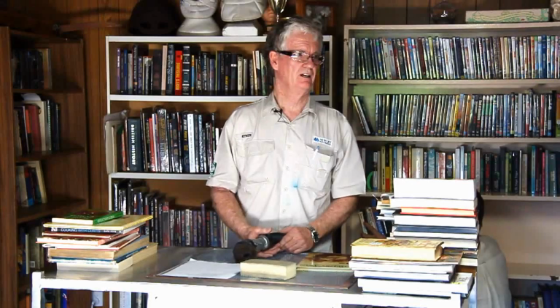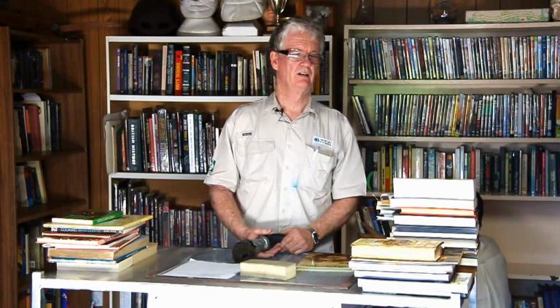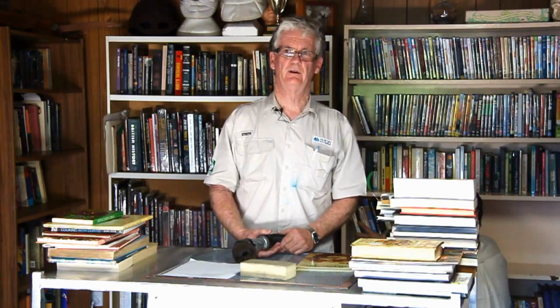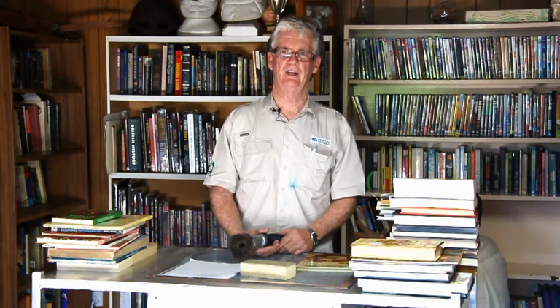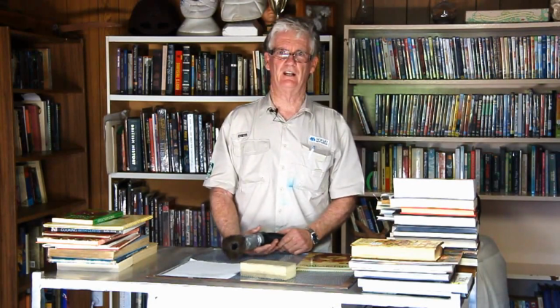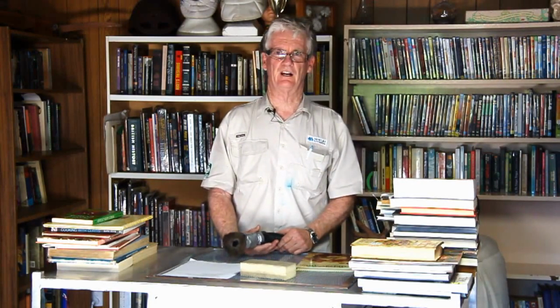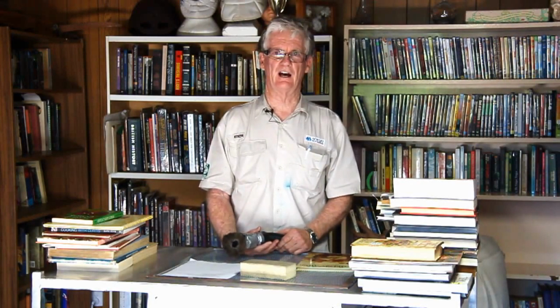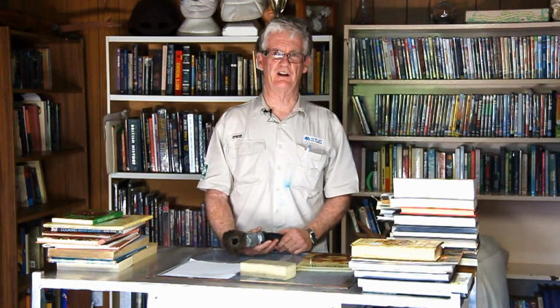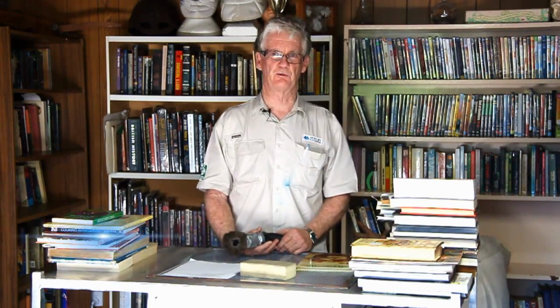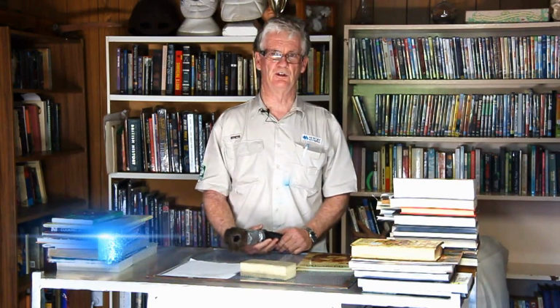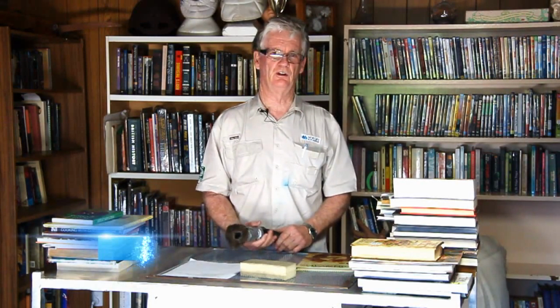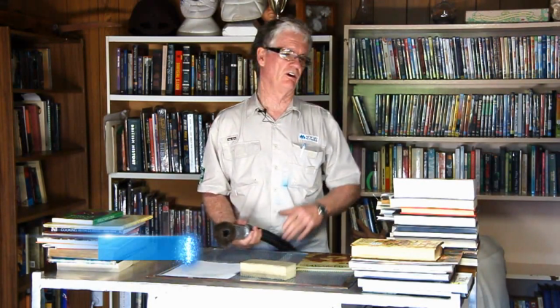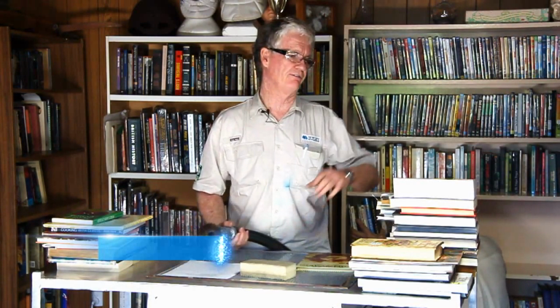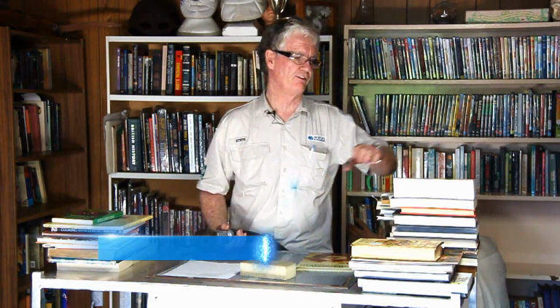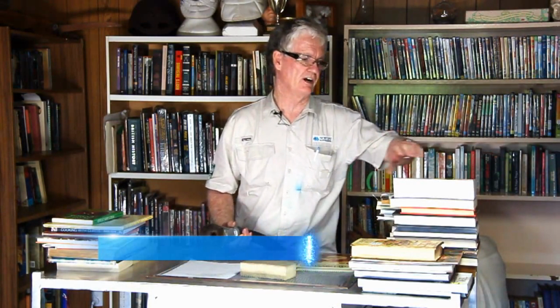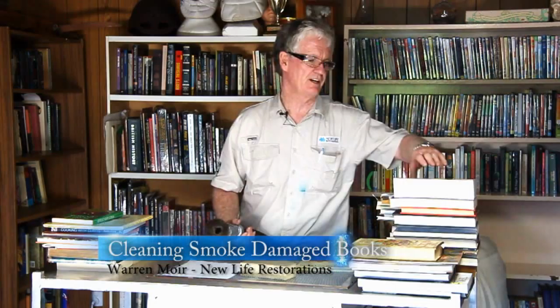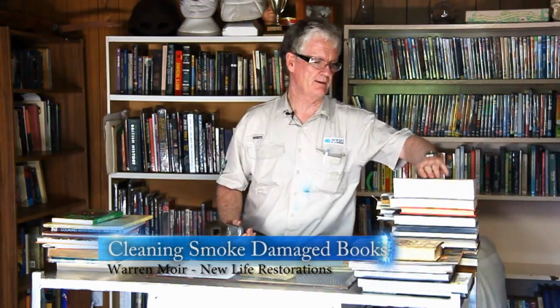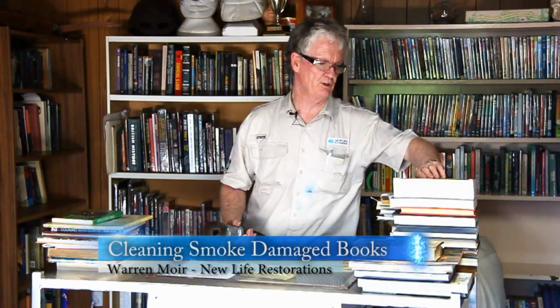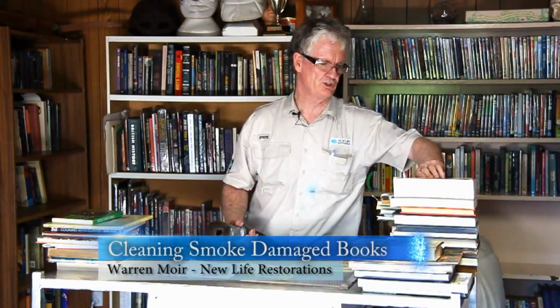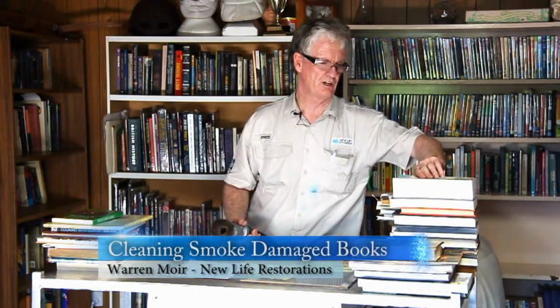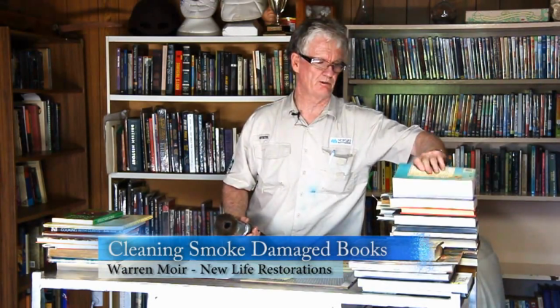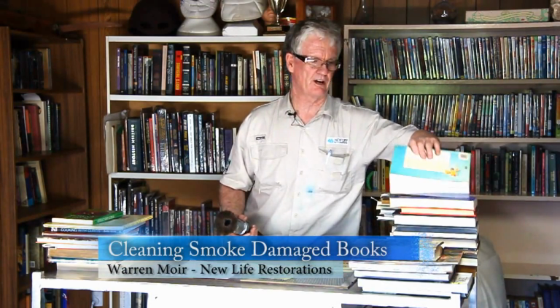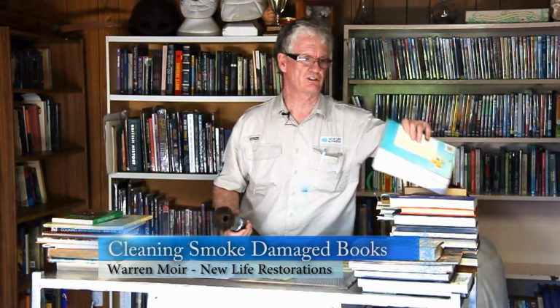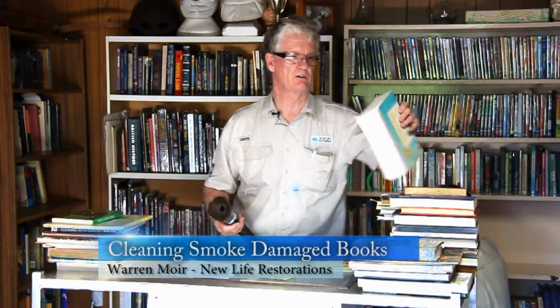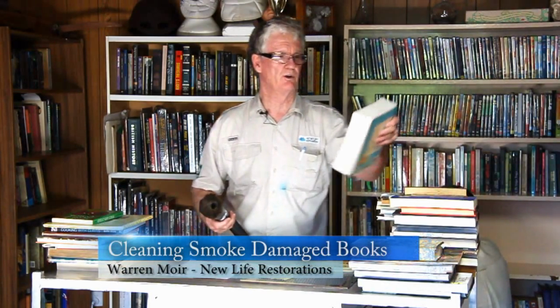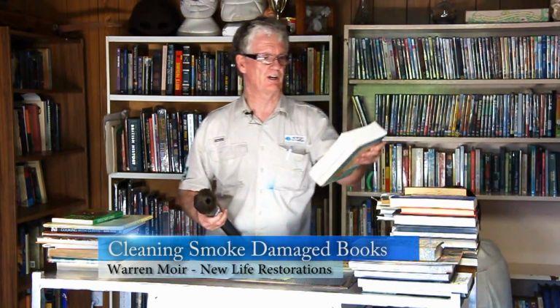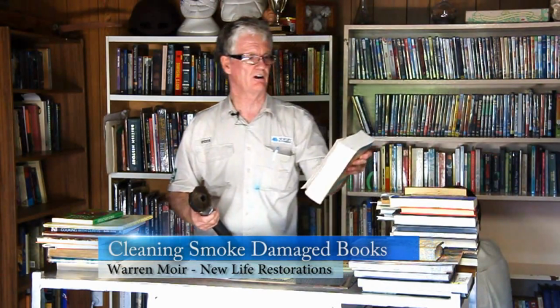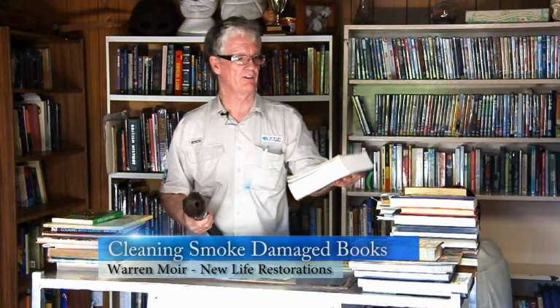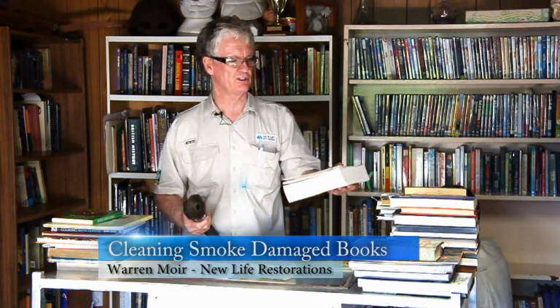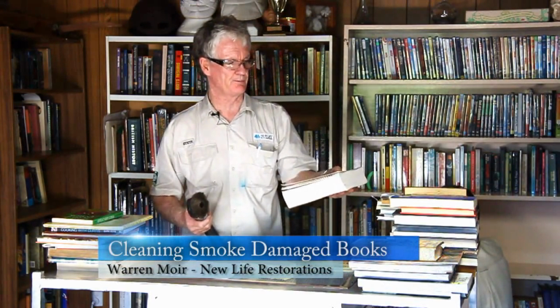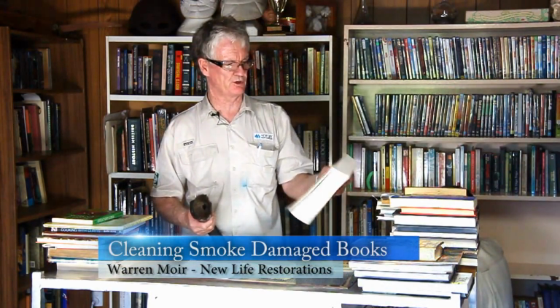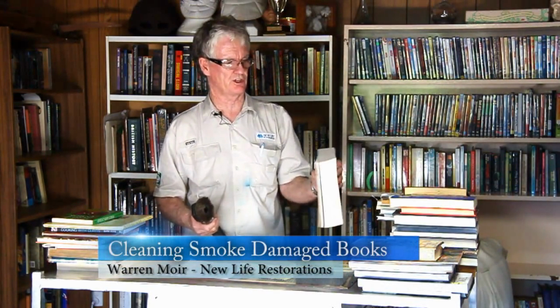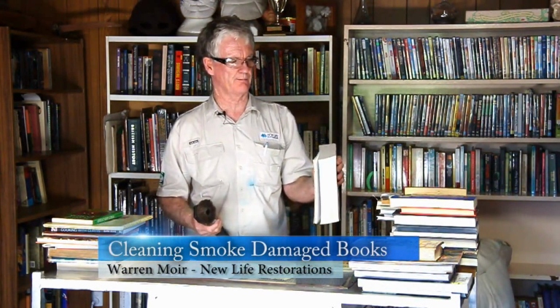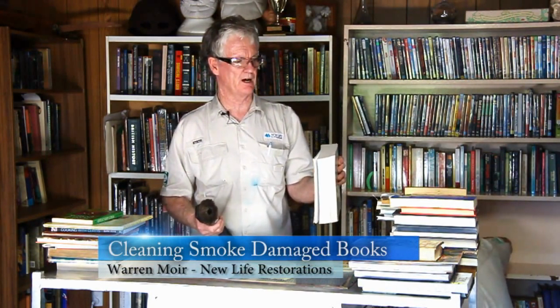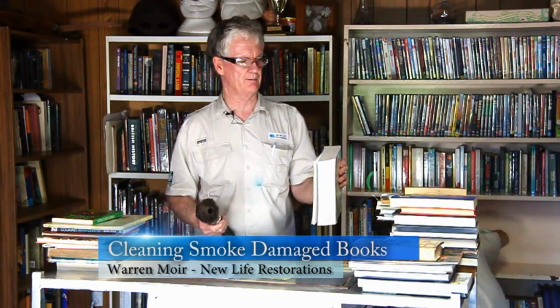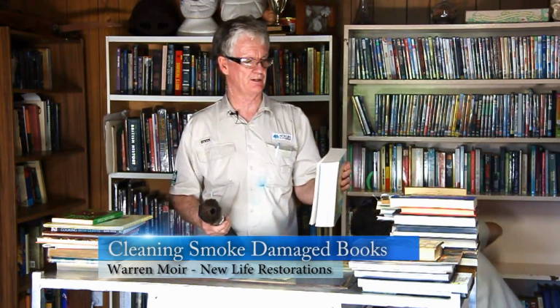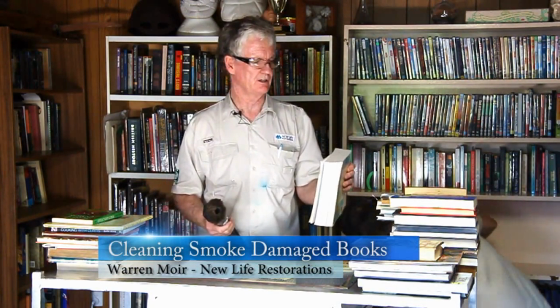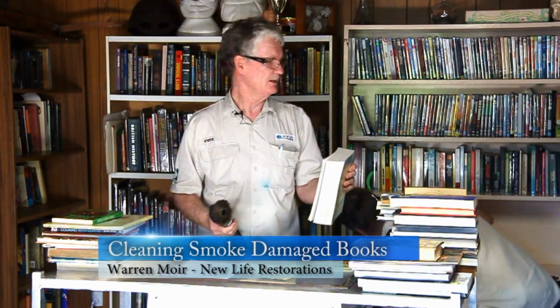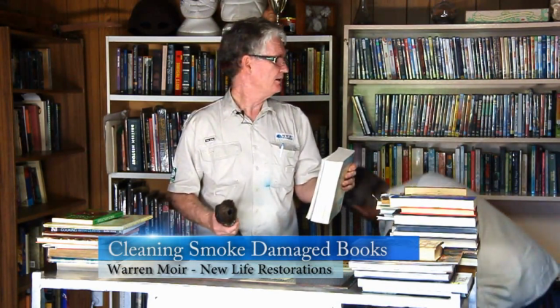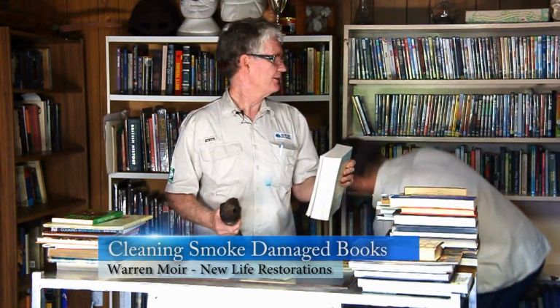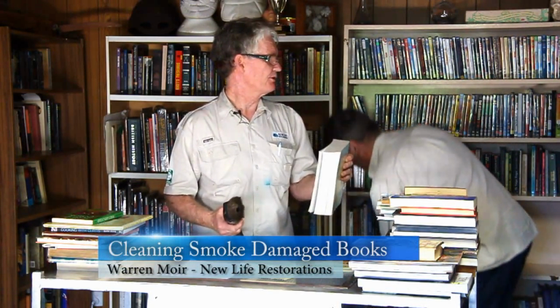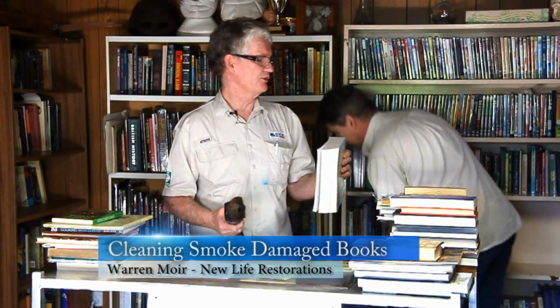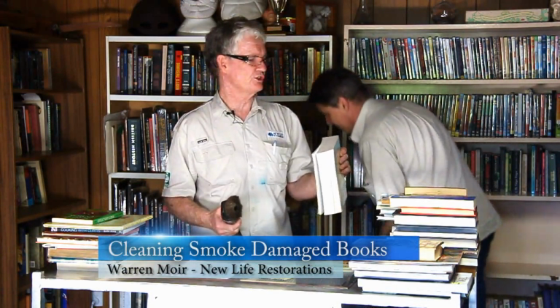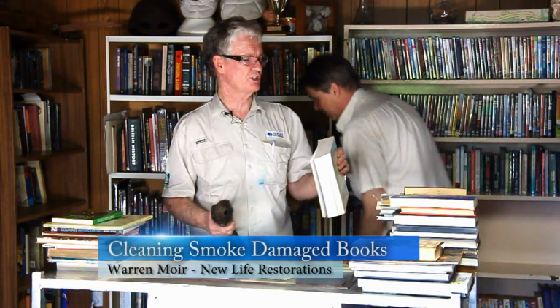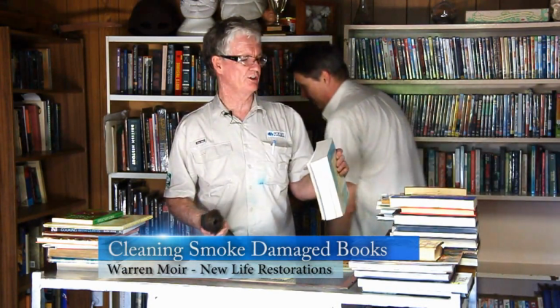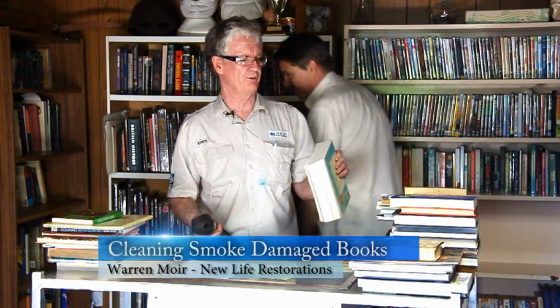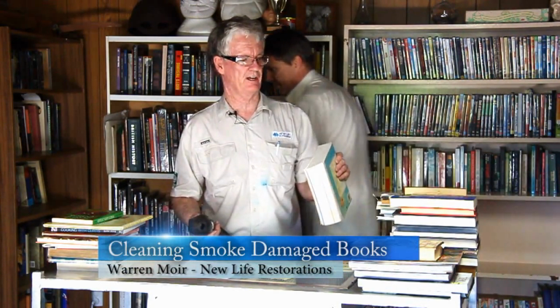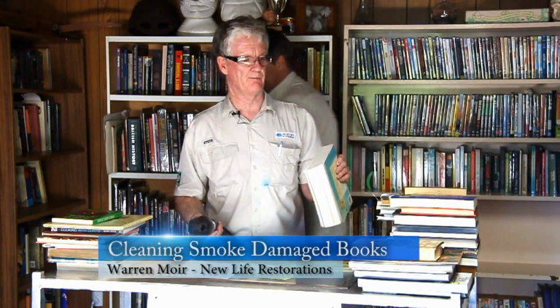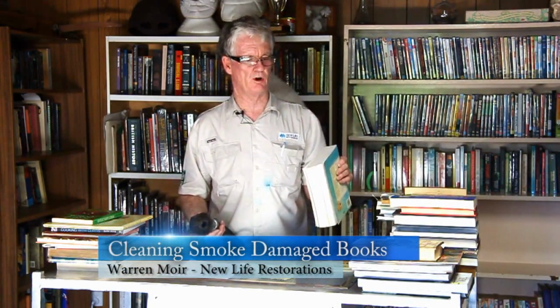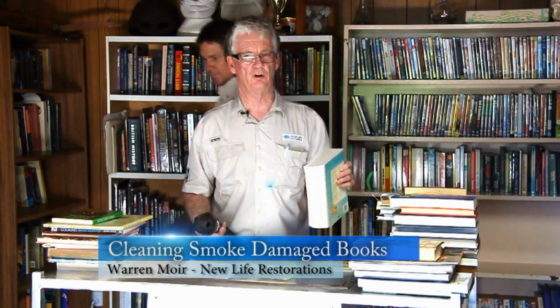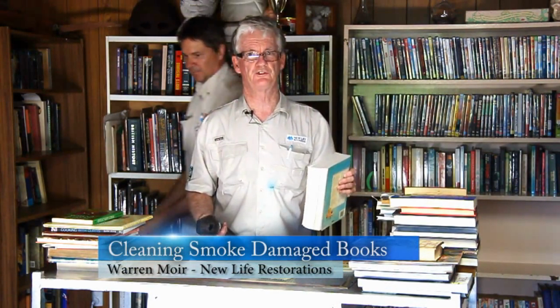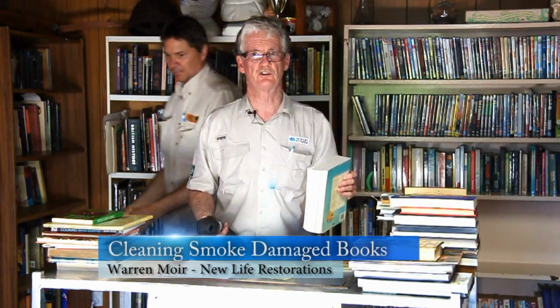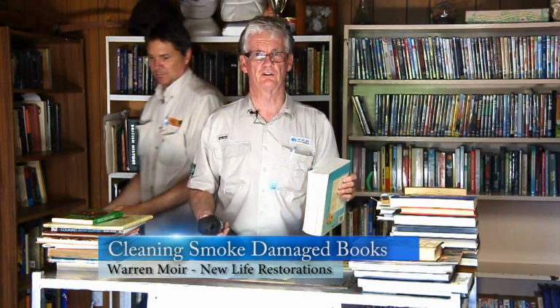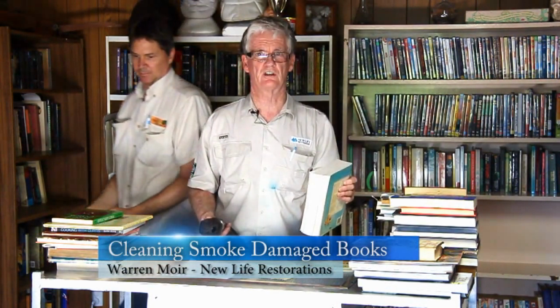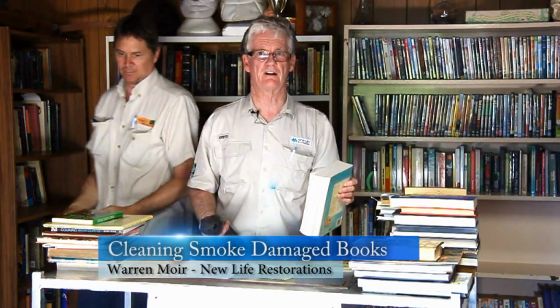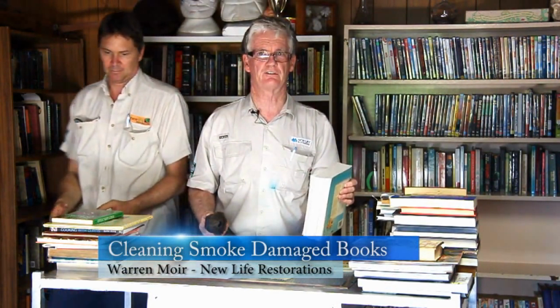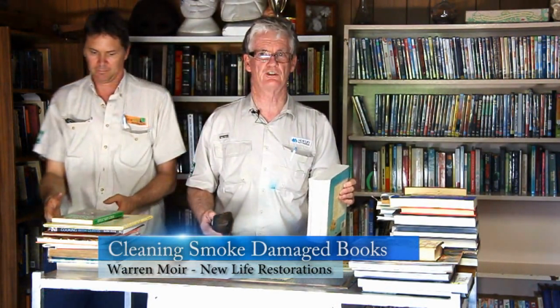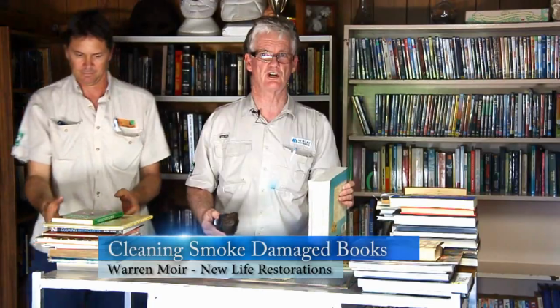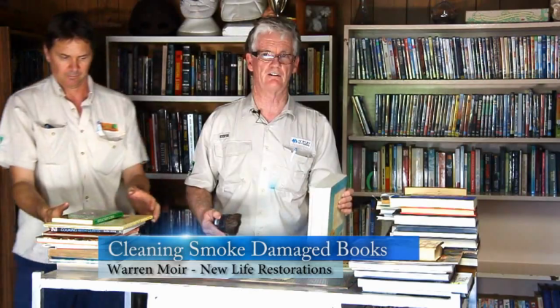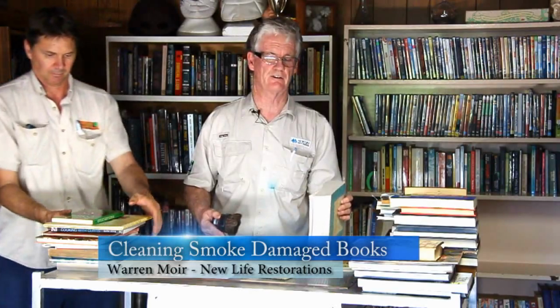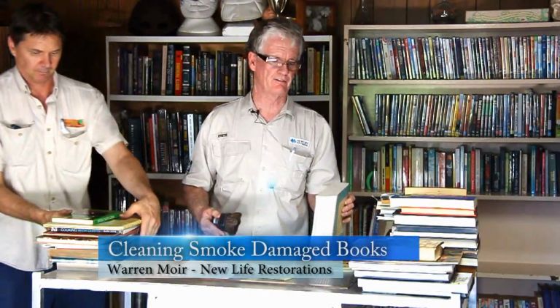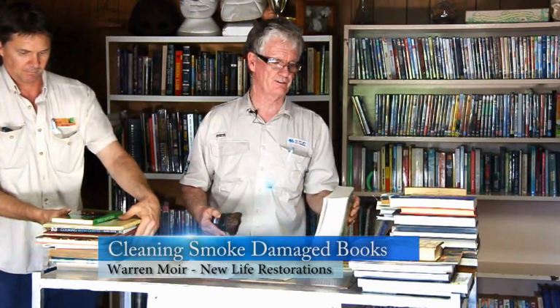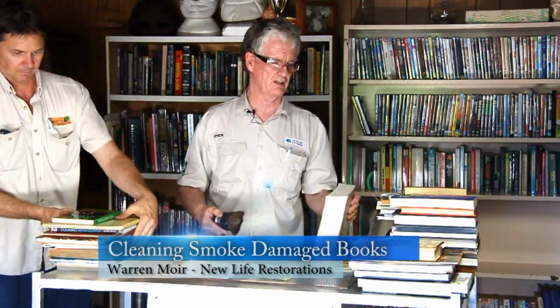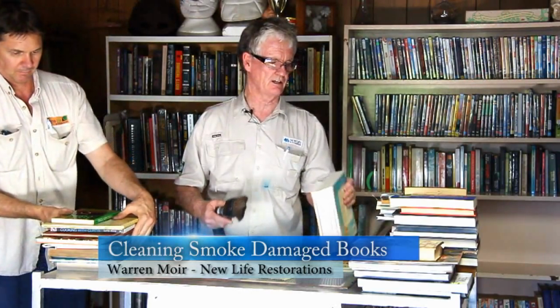We're here today looking at real-life fire damage, and we're actually working on these books at the moment. They're on the shelf and had a mild soot coverage over everything.